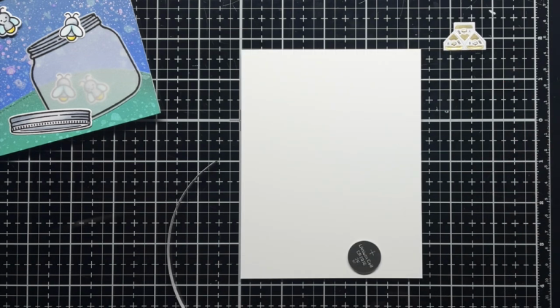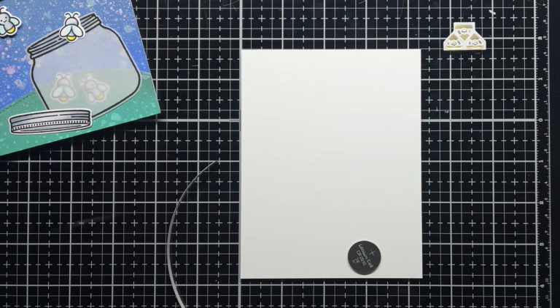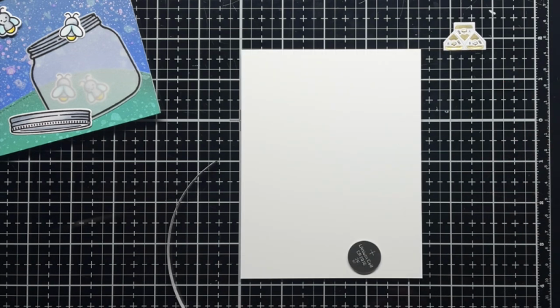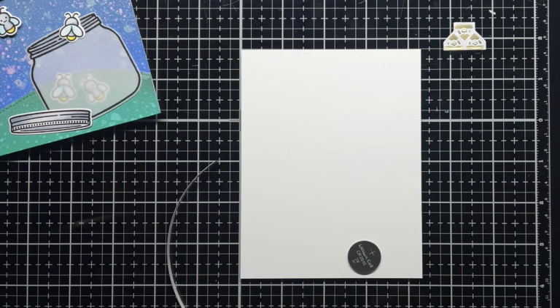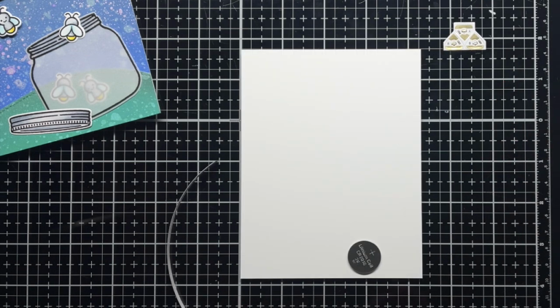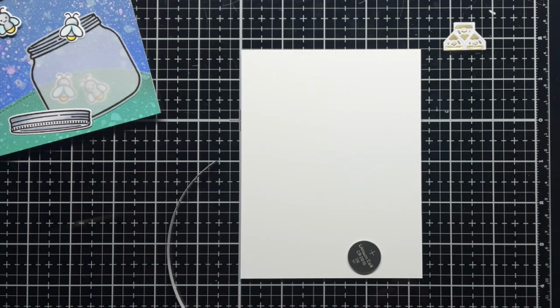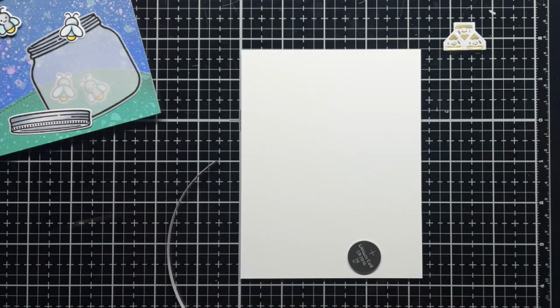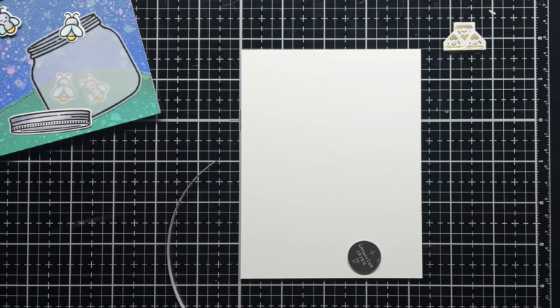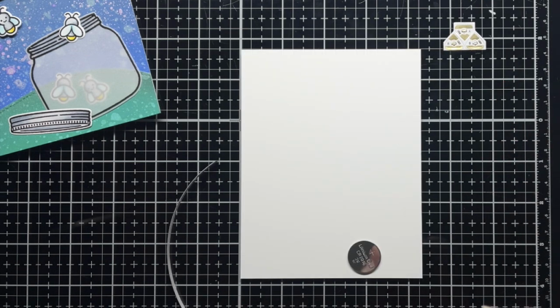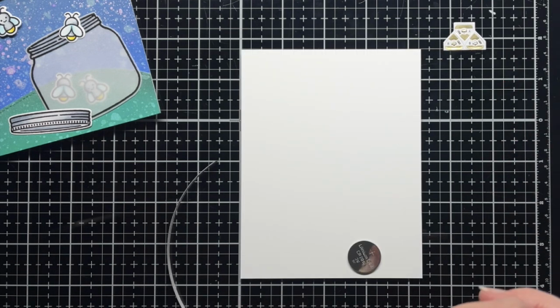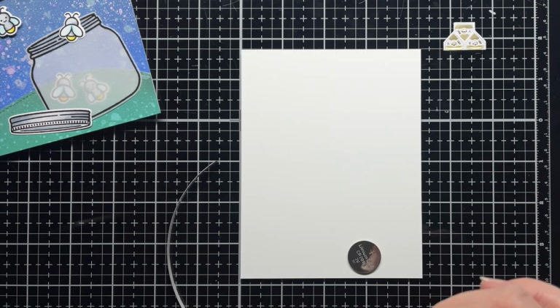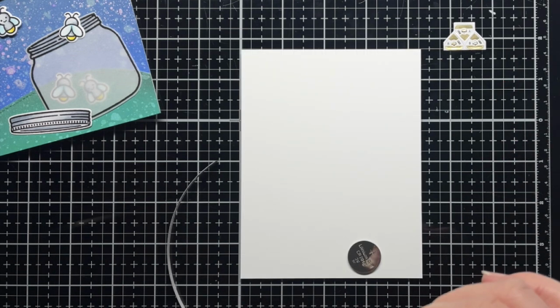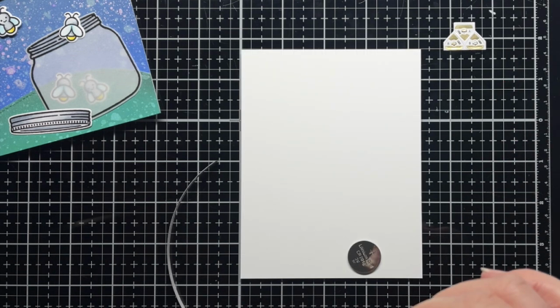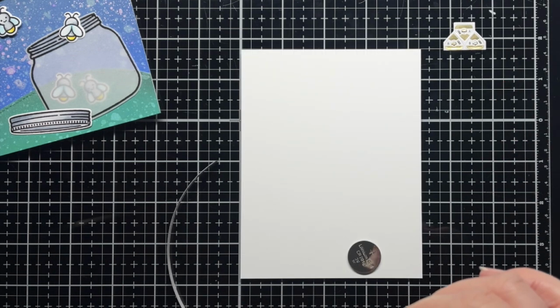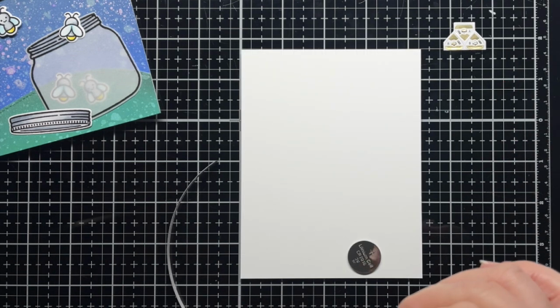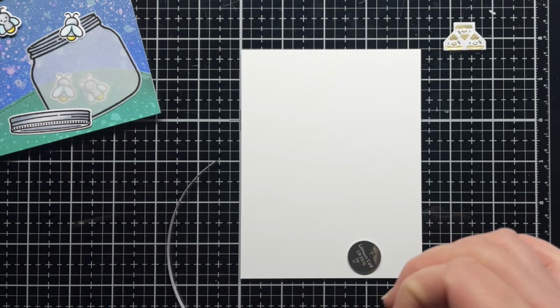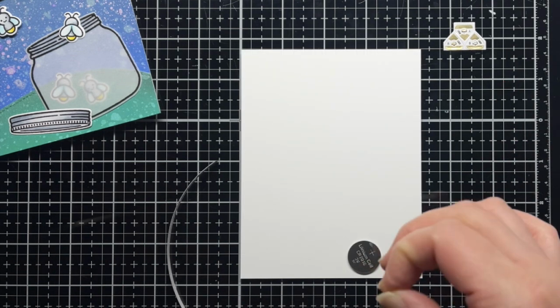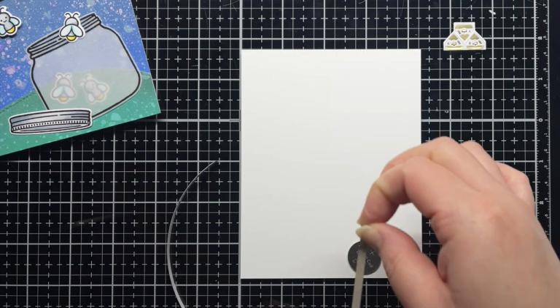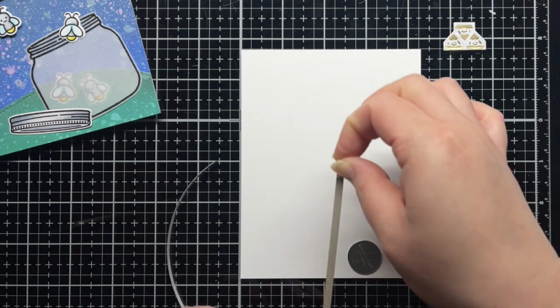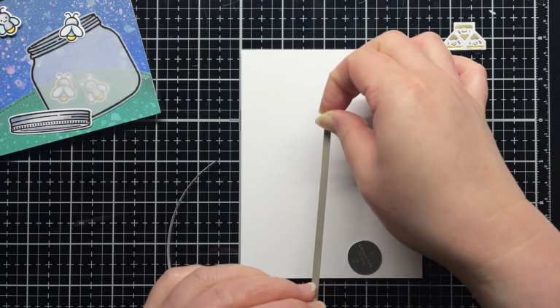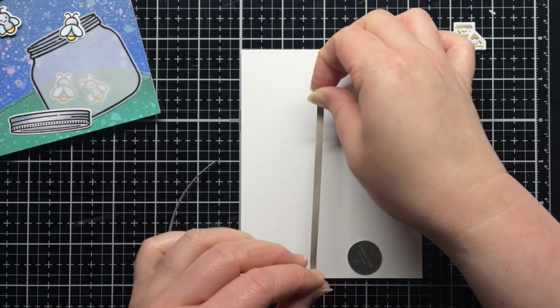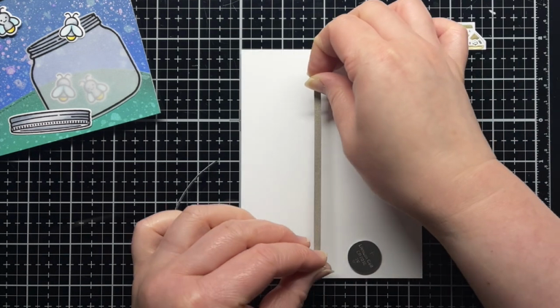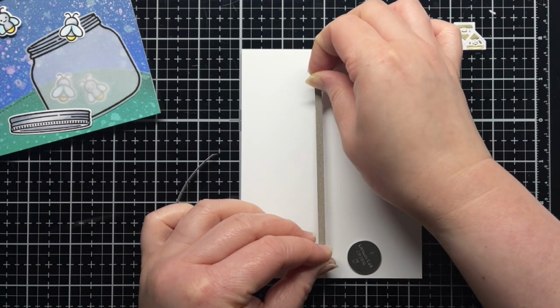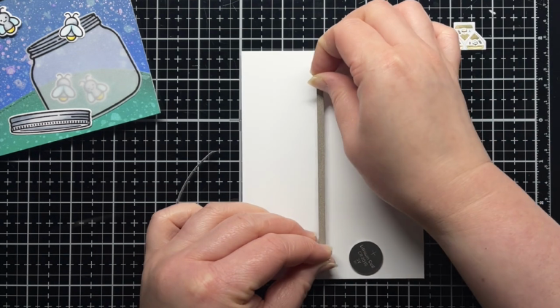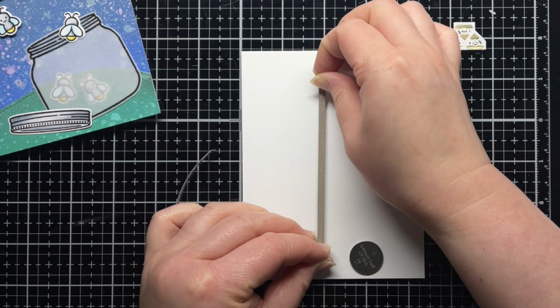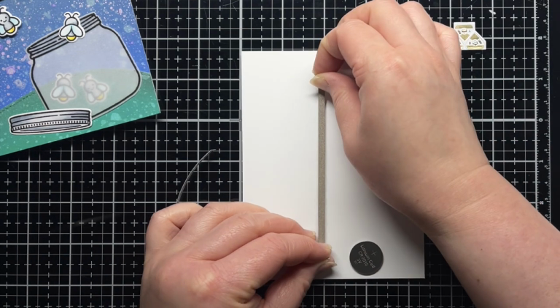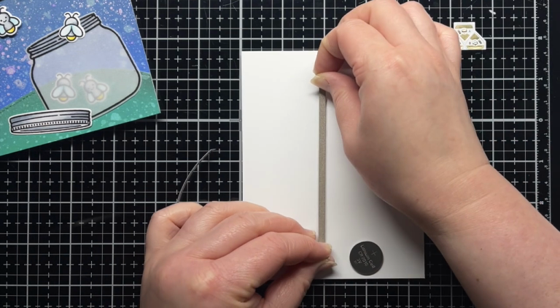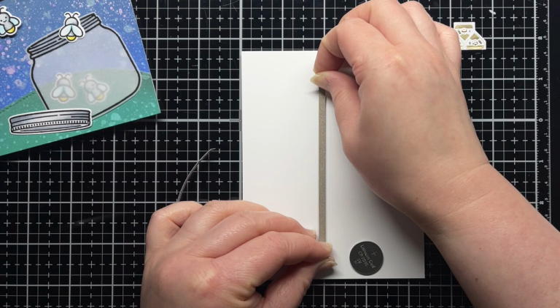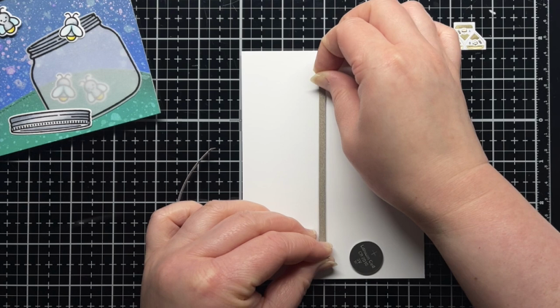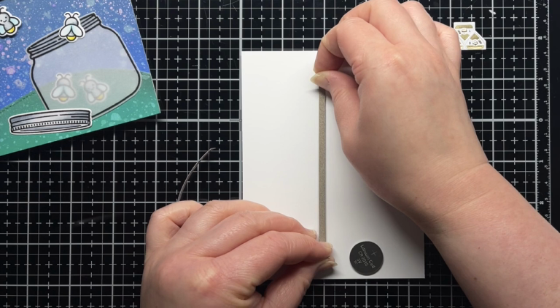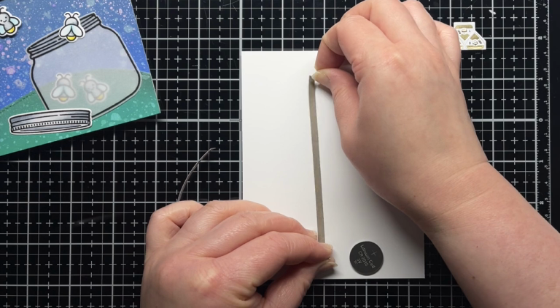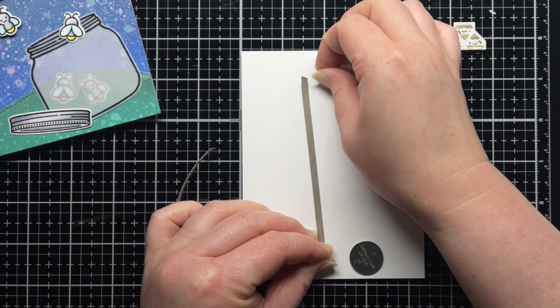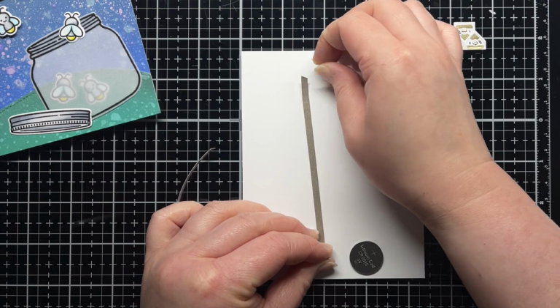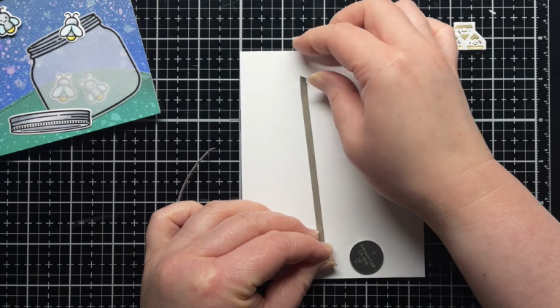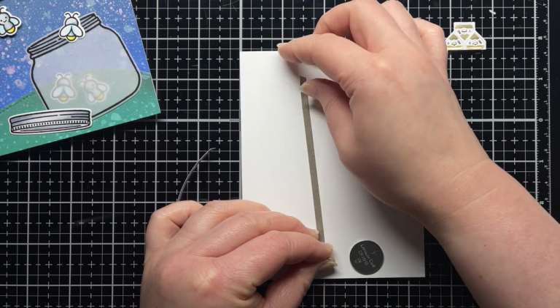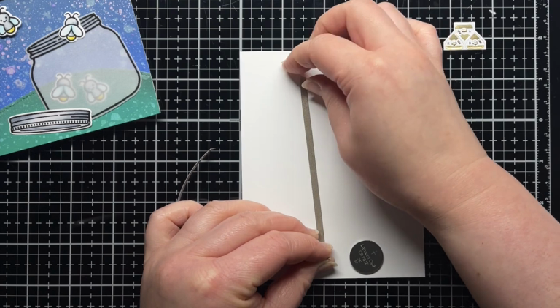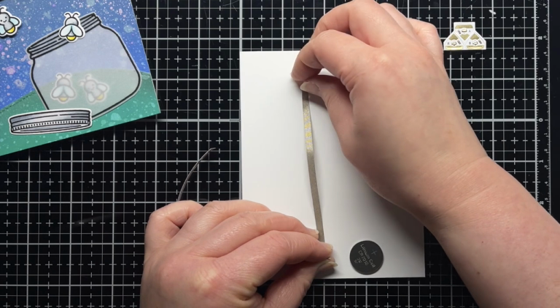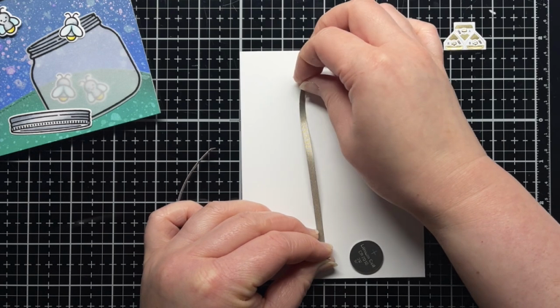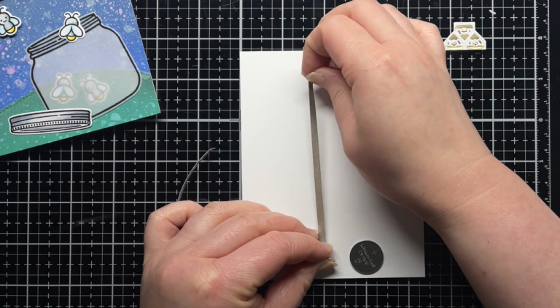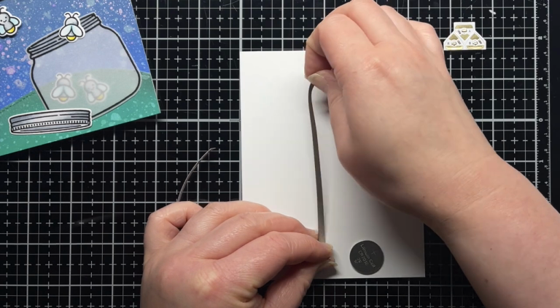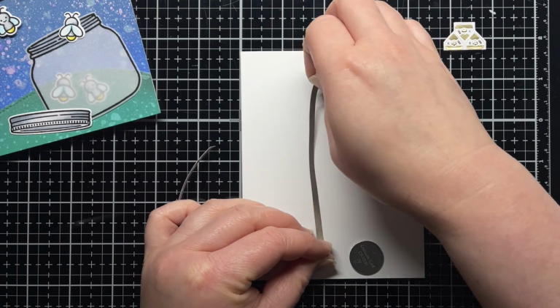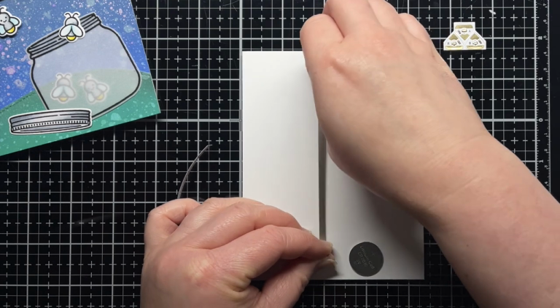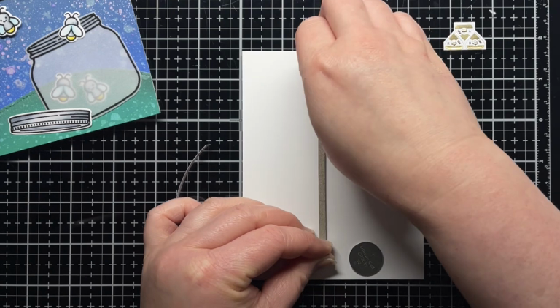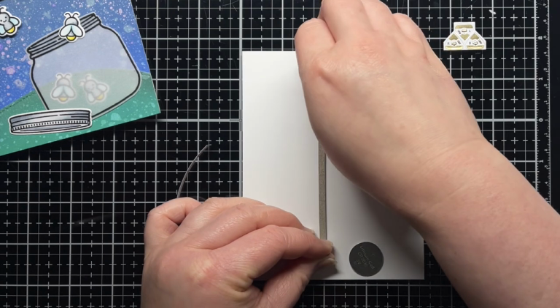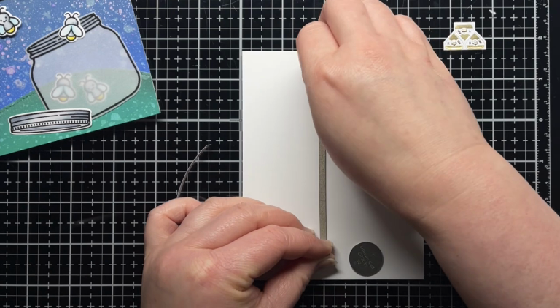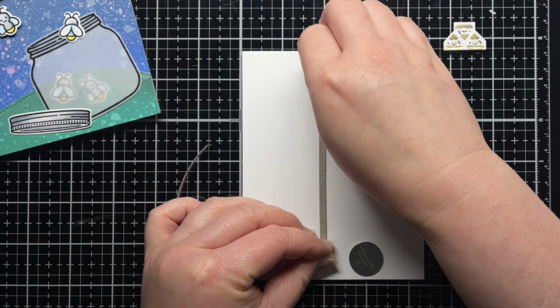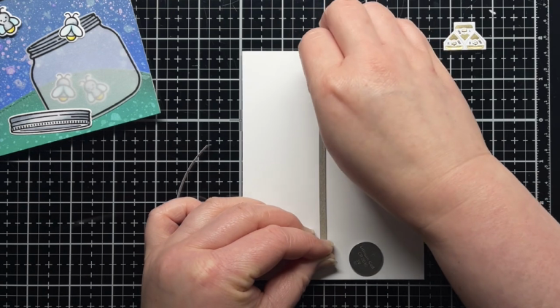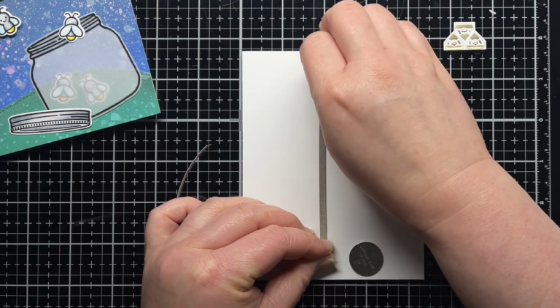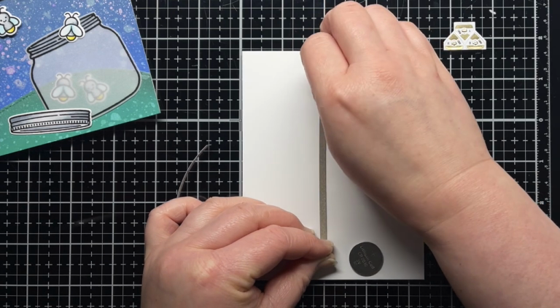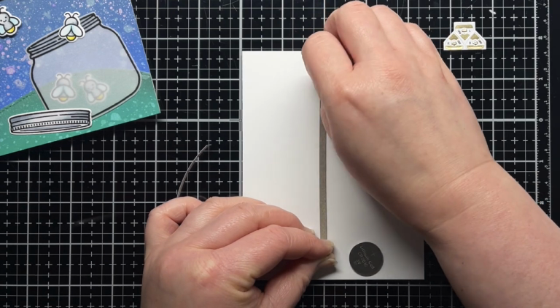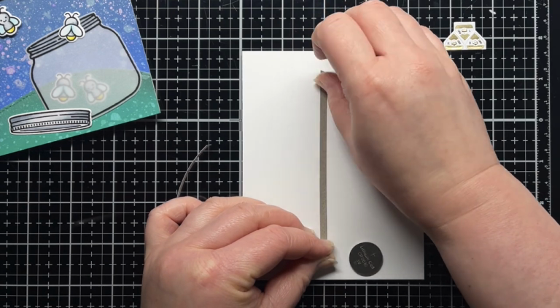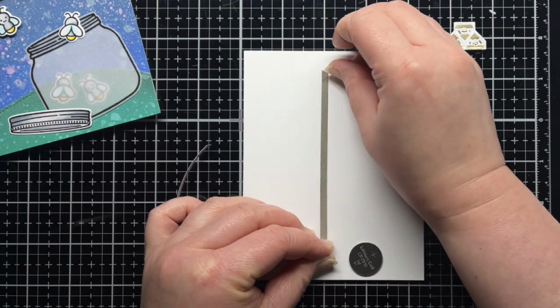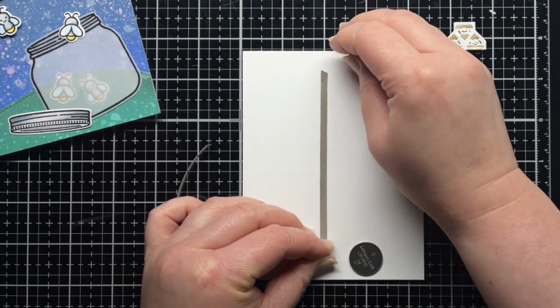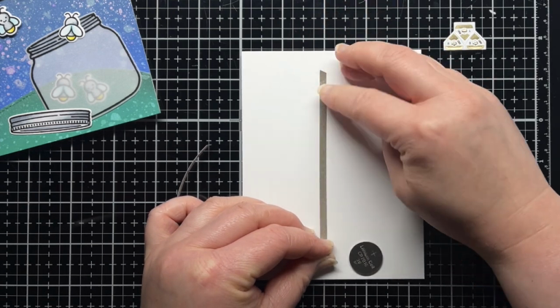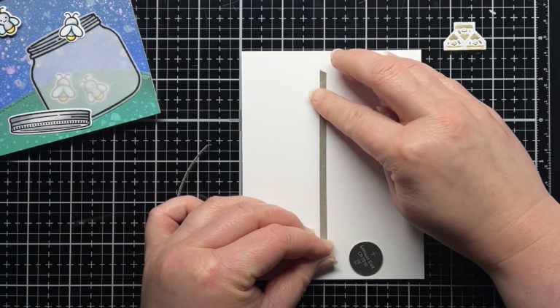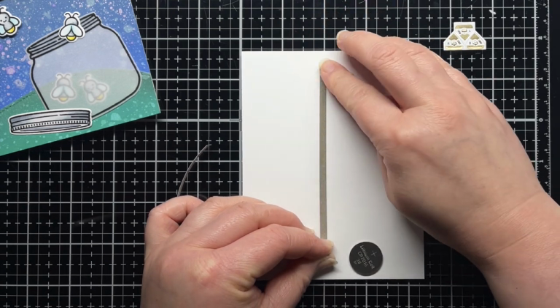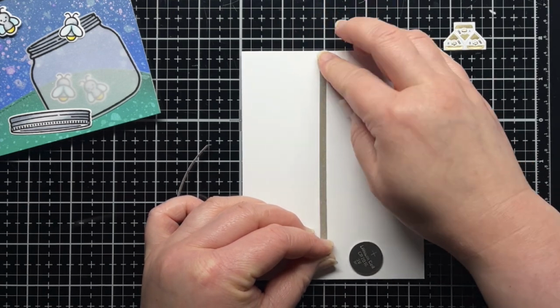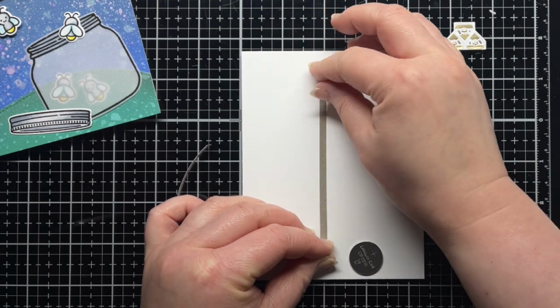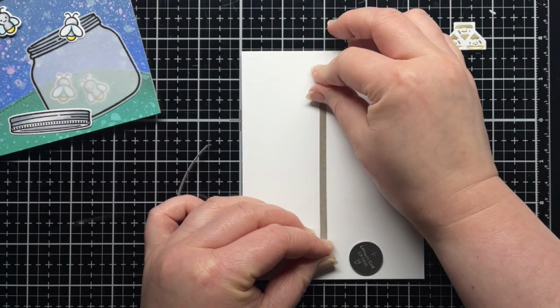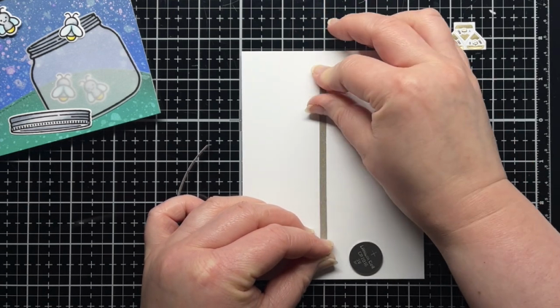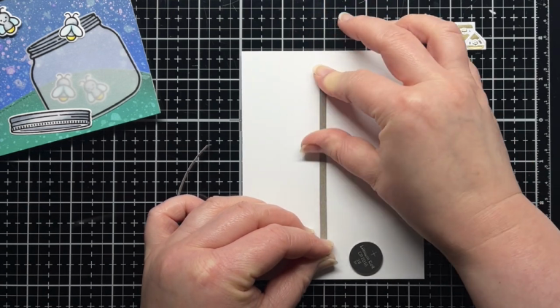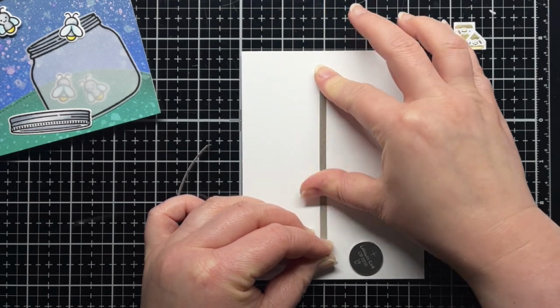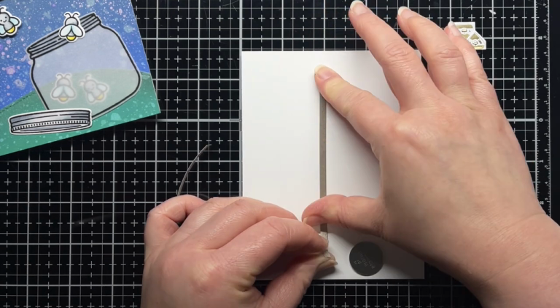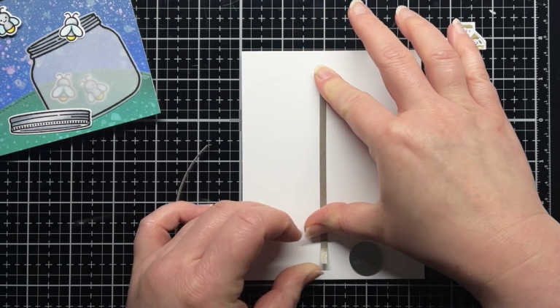First, place a strip of conductive tape onto a piece of card stock. This will connect the negative side of the battery to the negative point of the sticker.